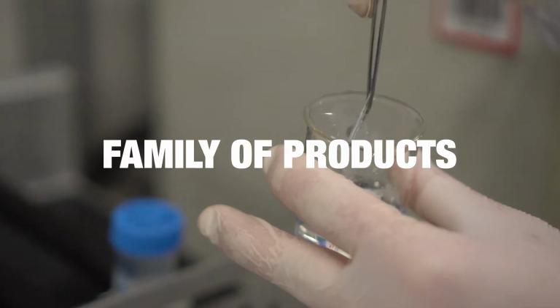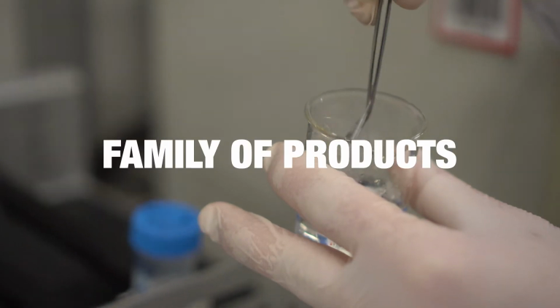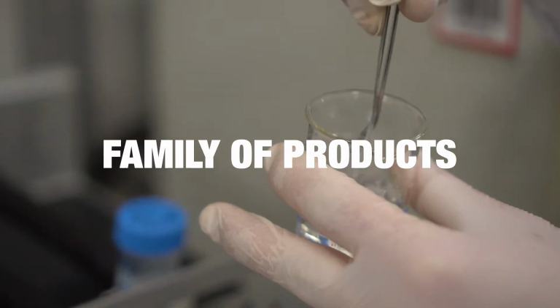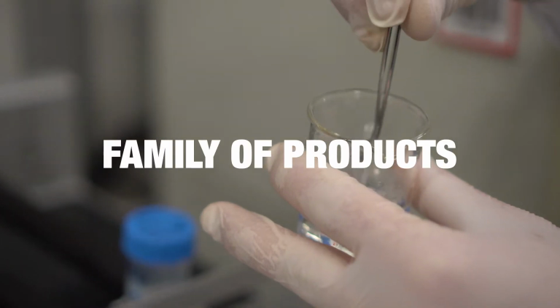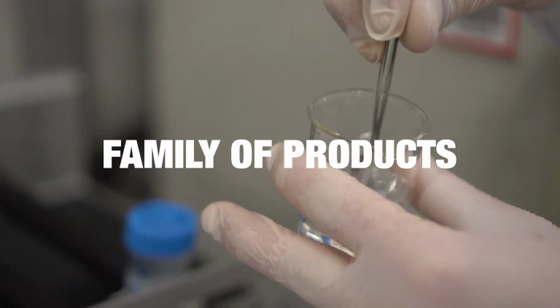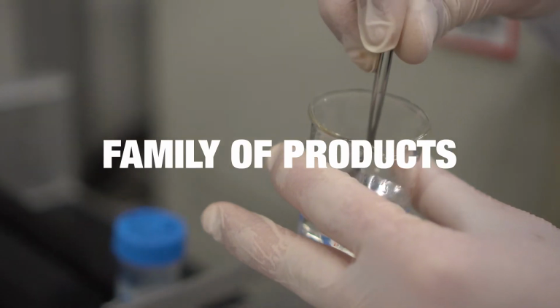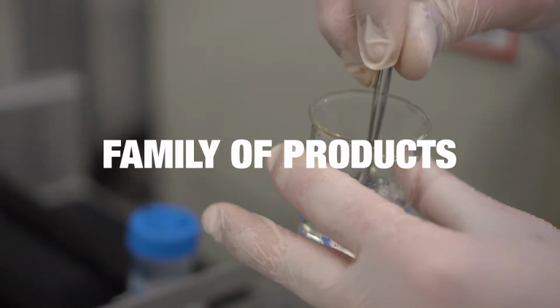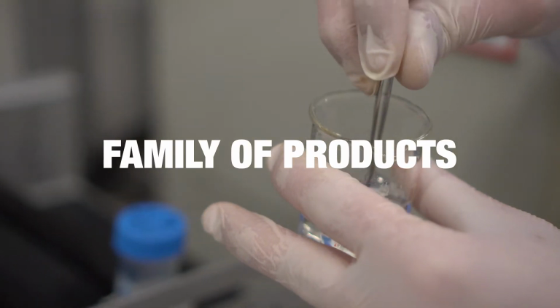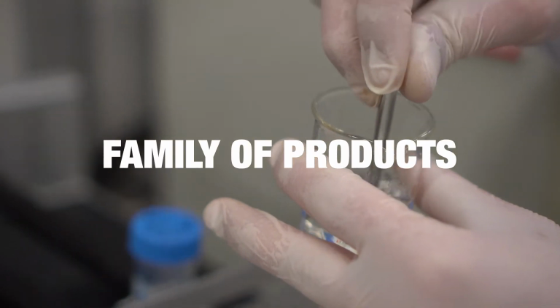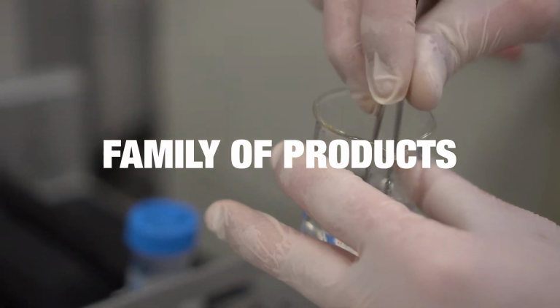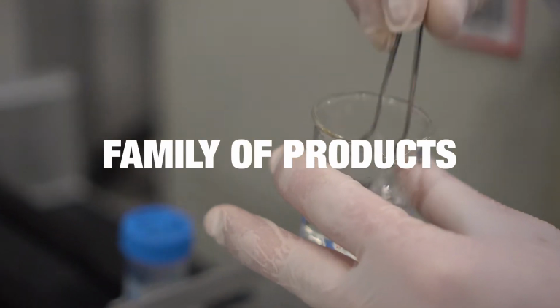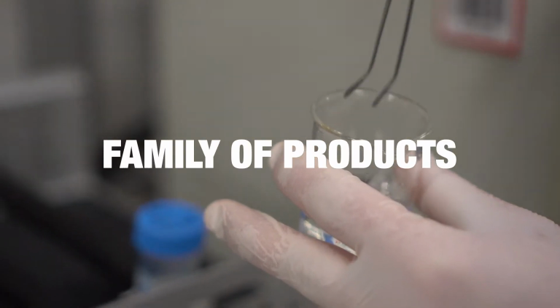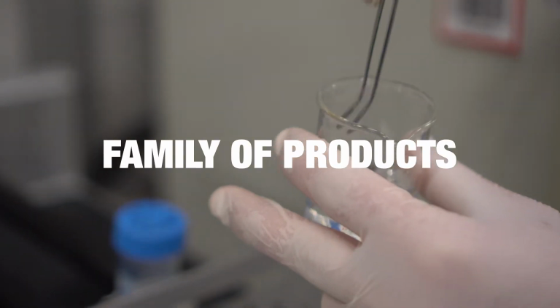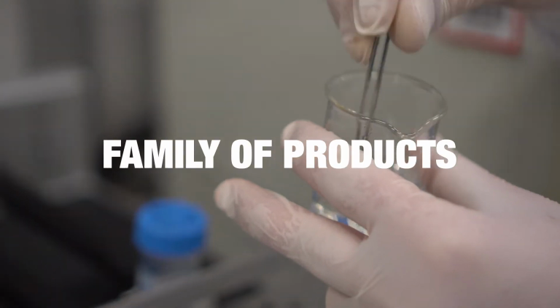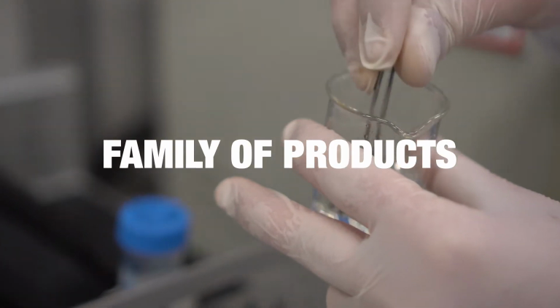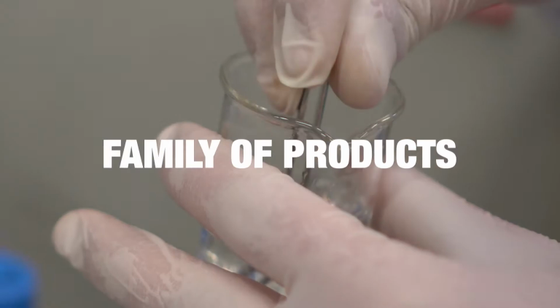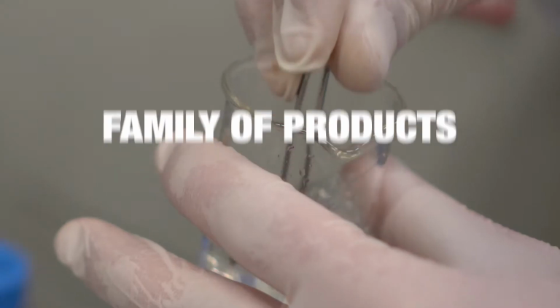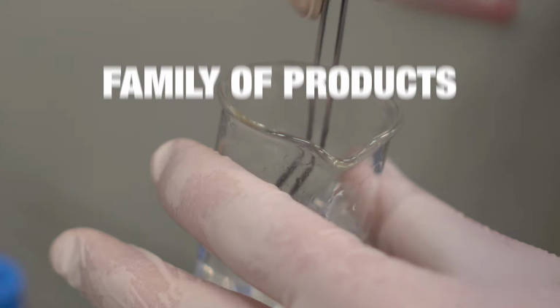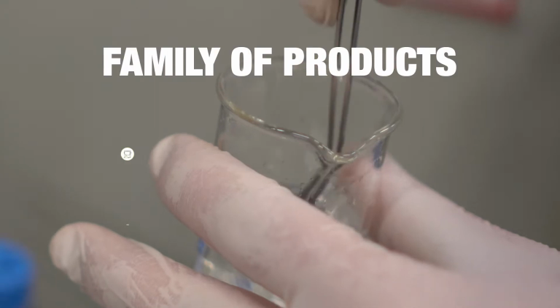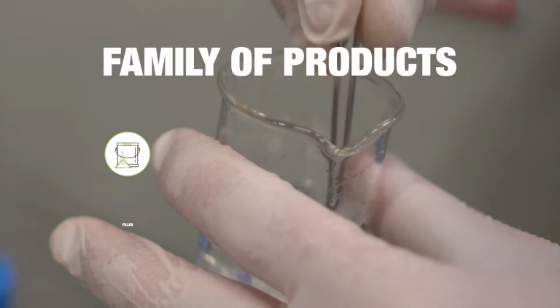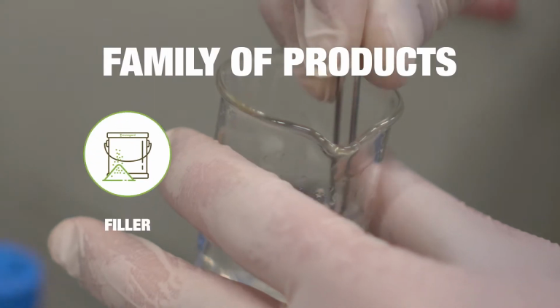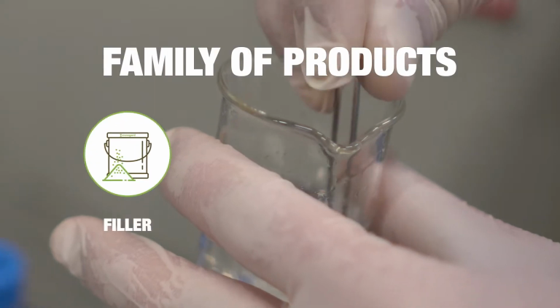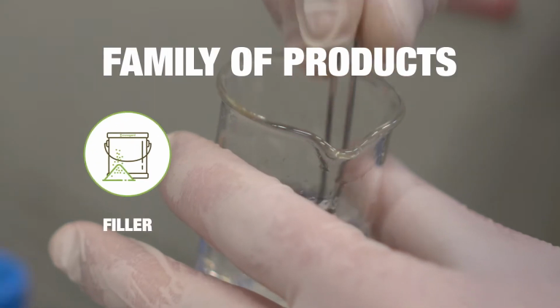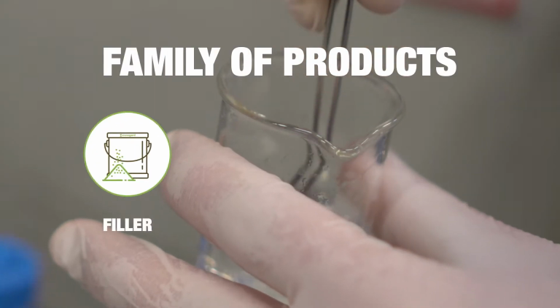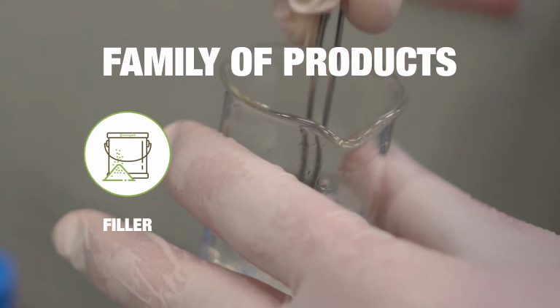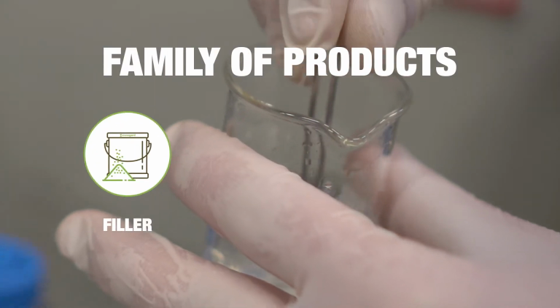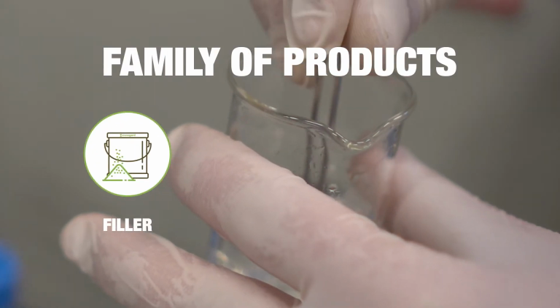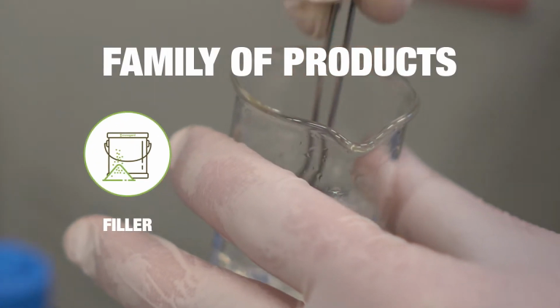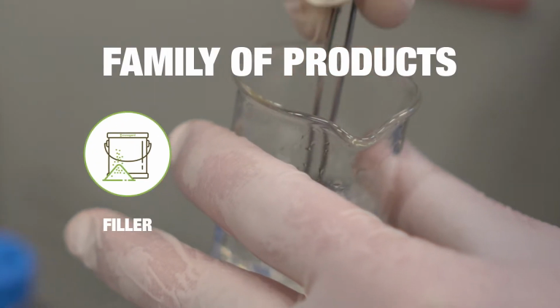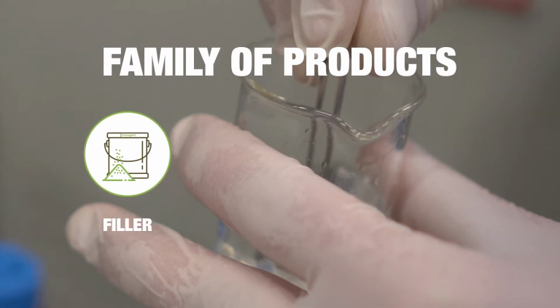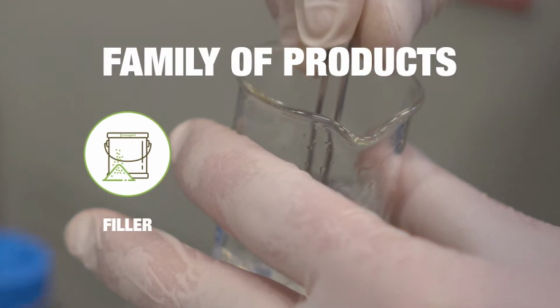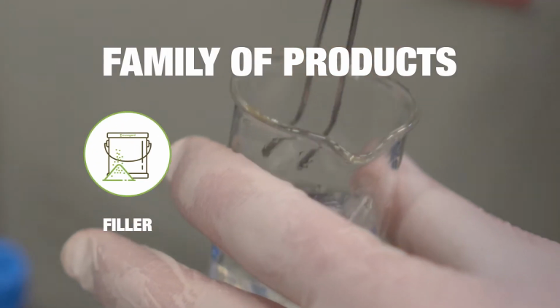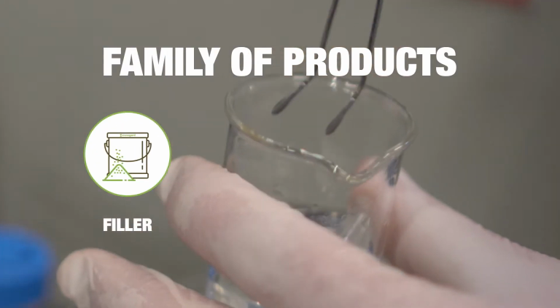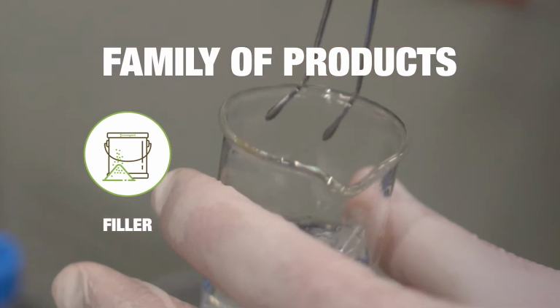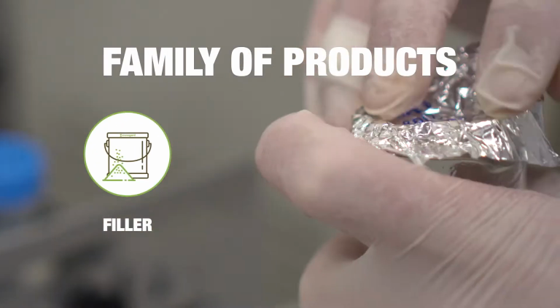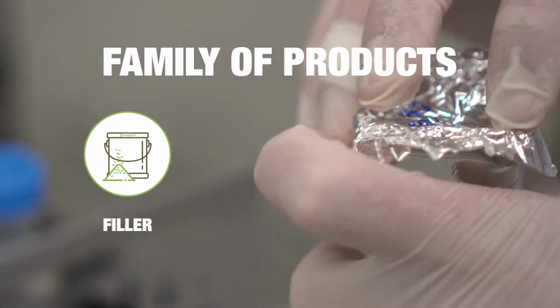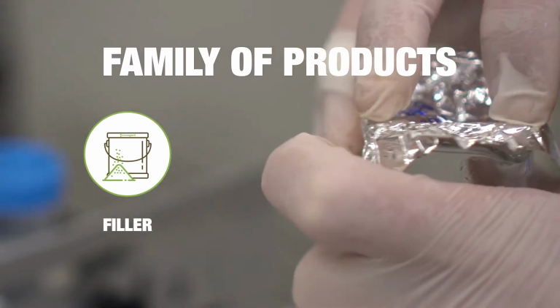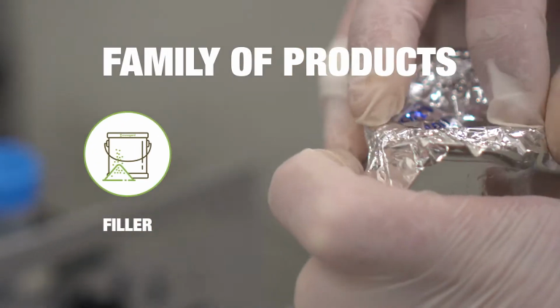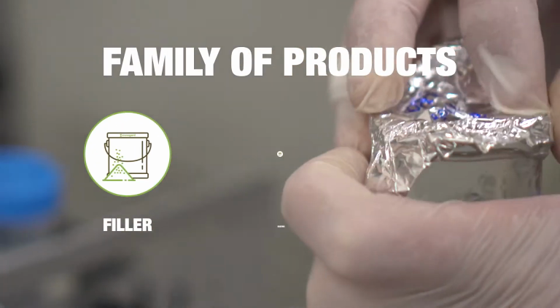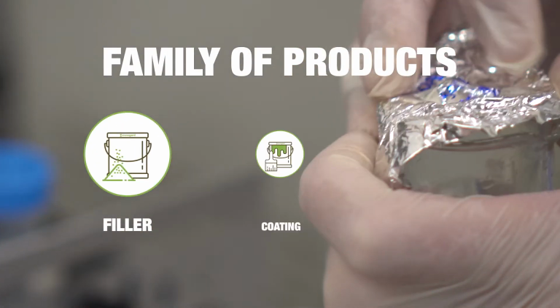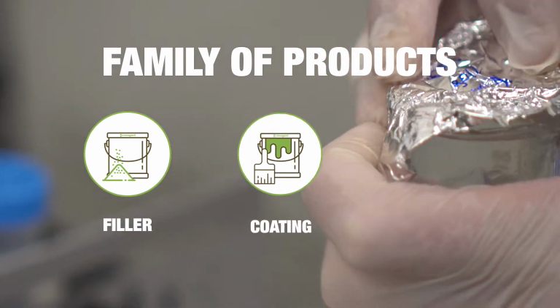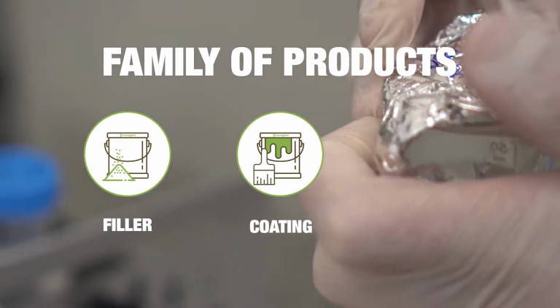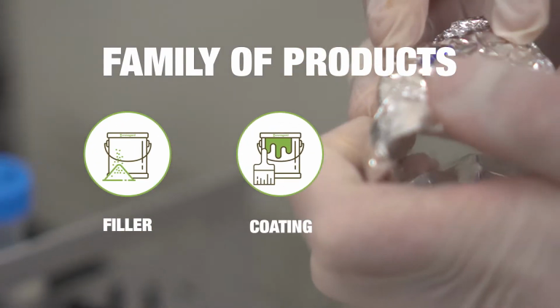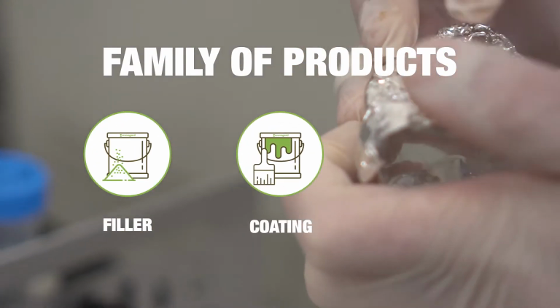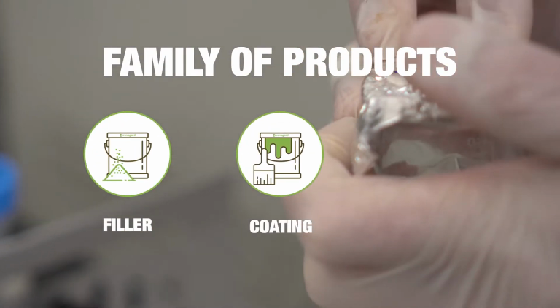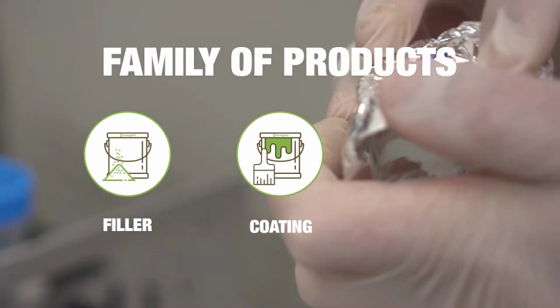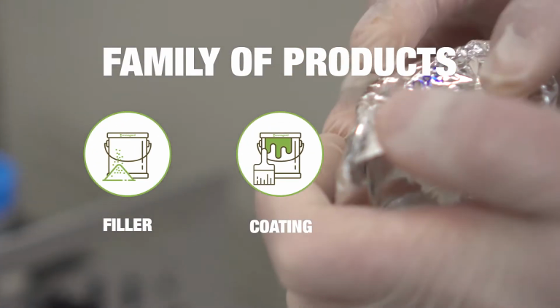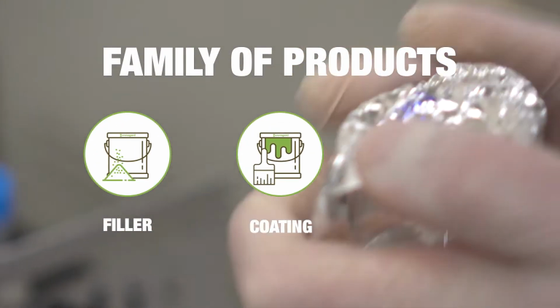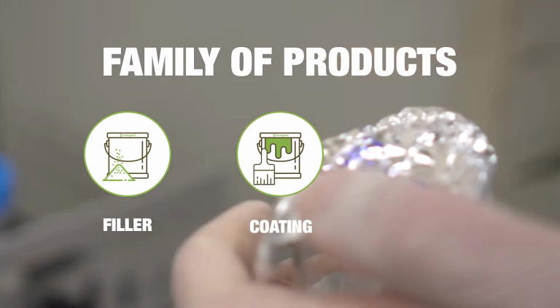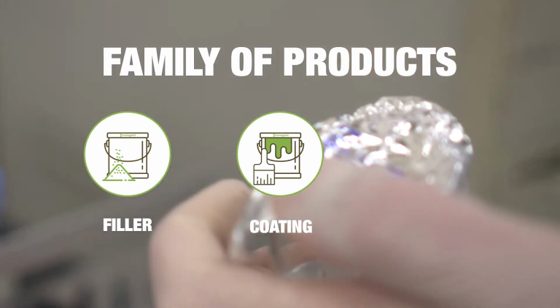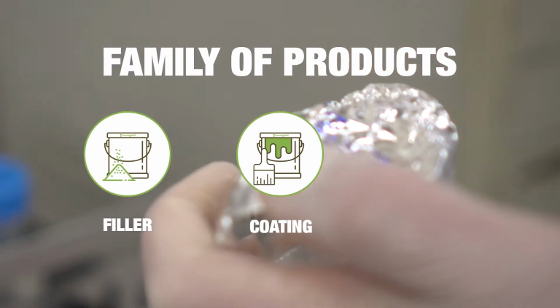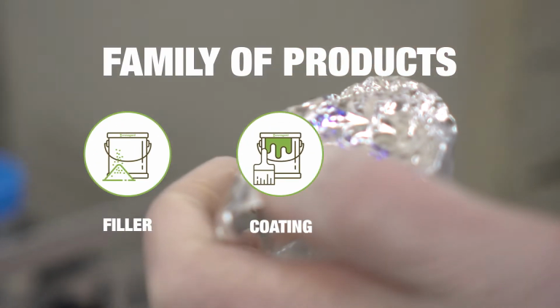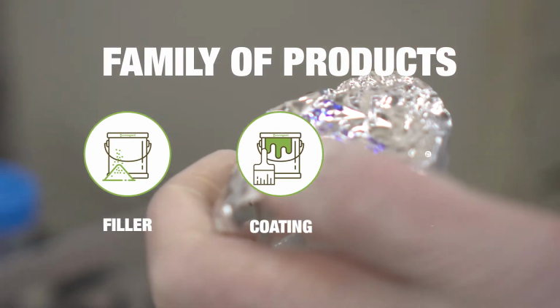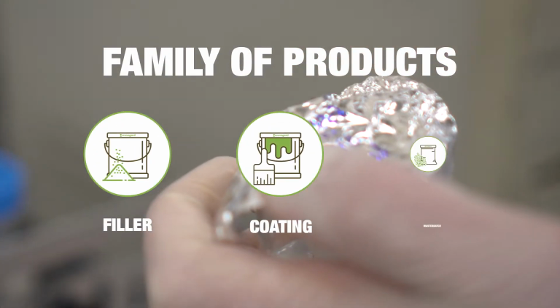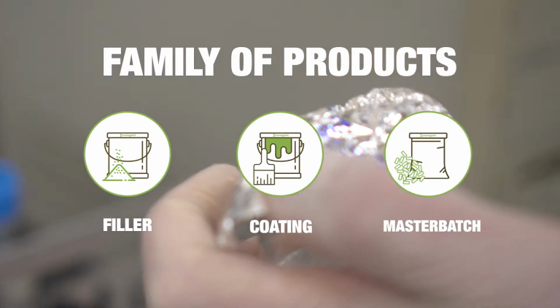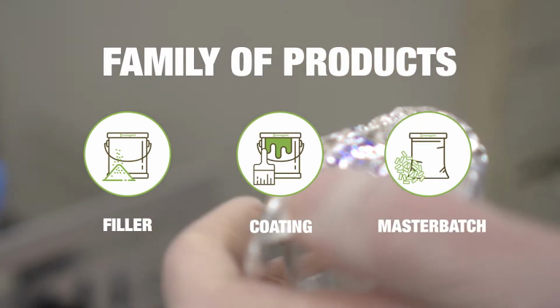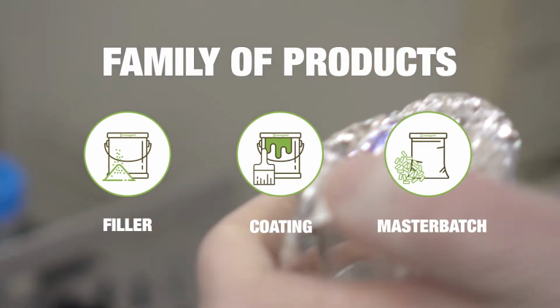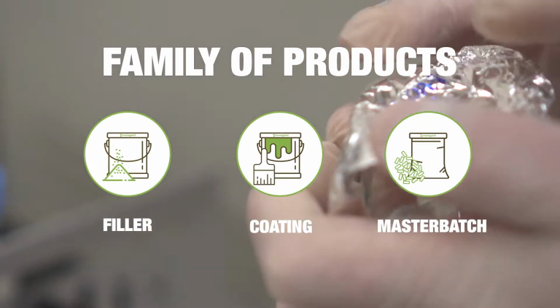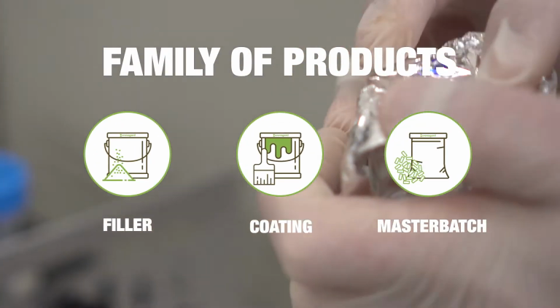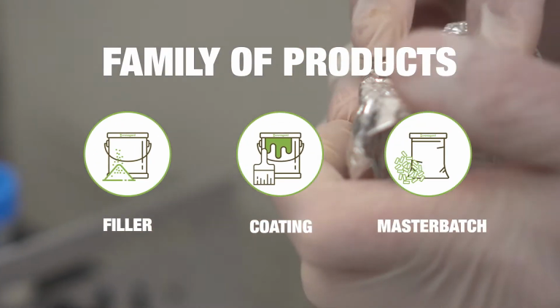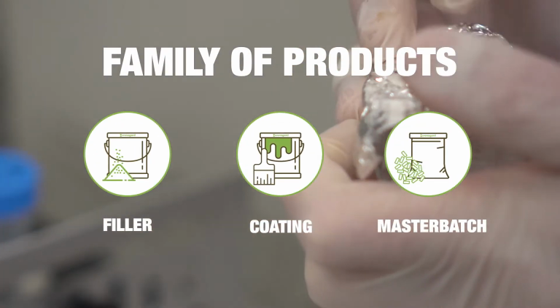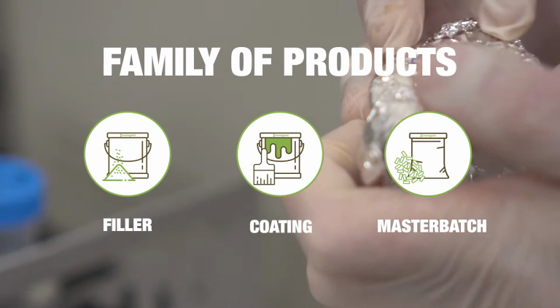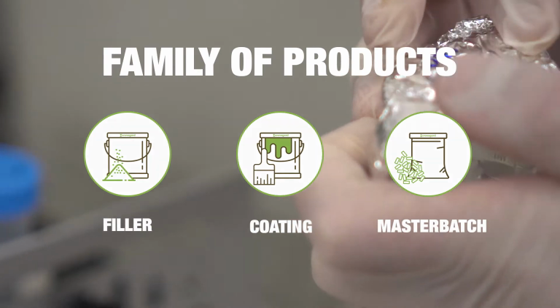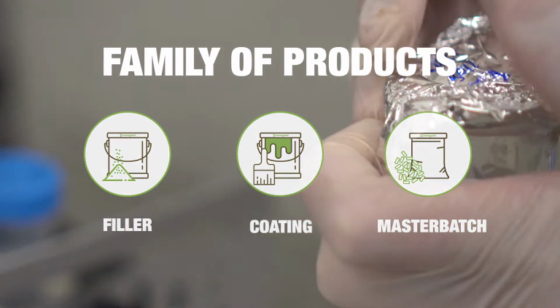ChronoGuard is an eco-friendly filler developed to work both with plastics and cellulose, greatly enhancing these materials' protective properties.